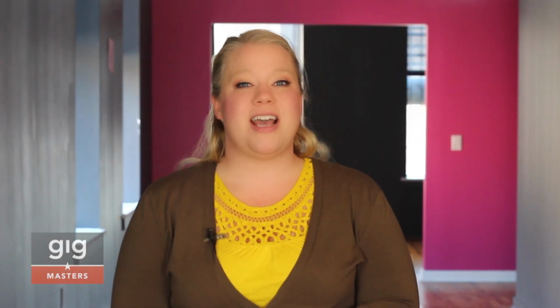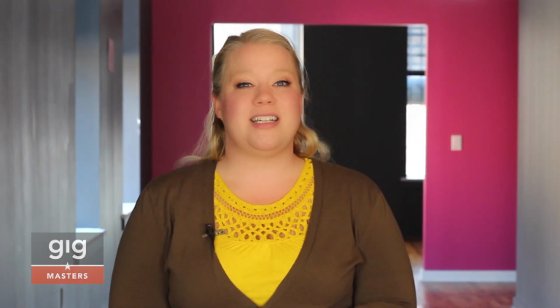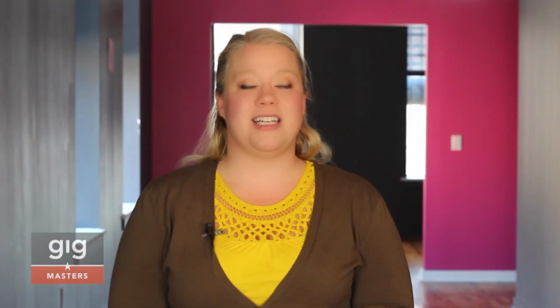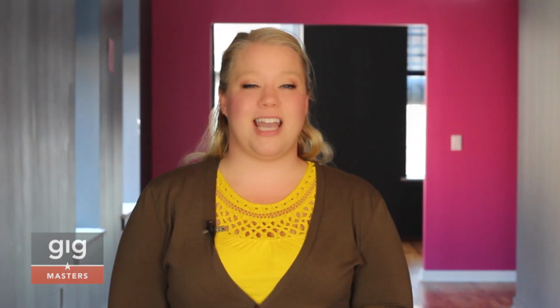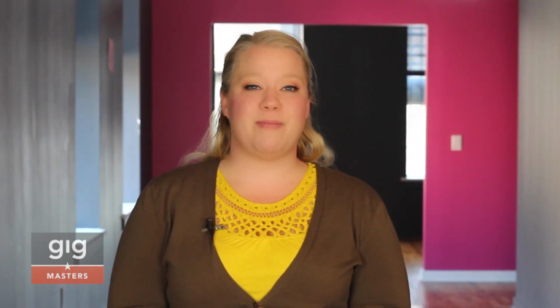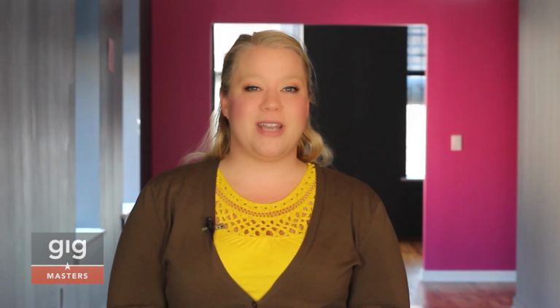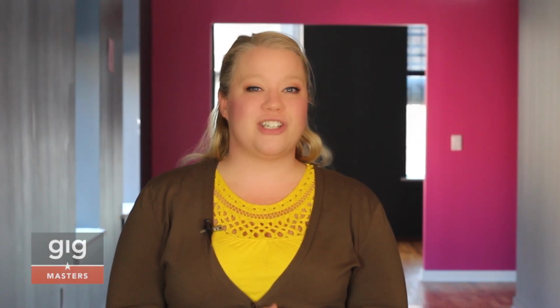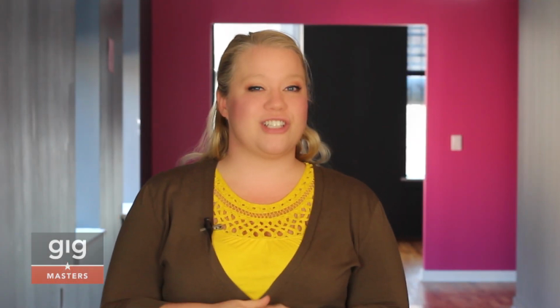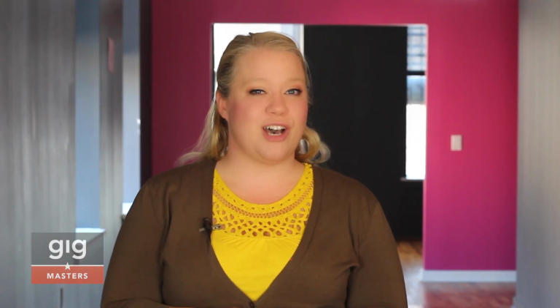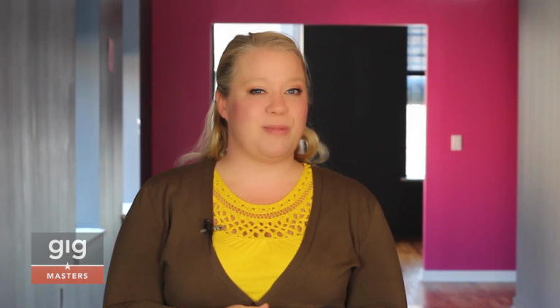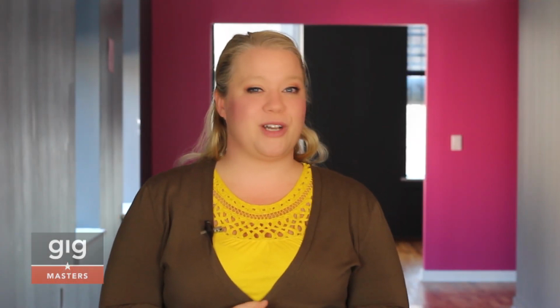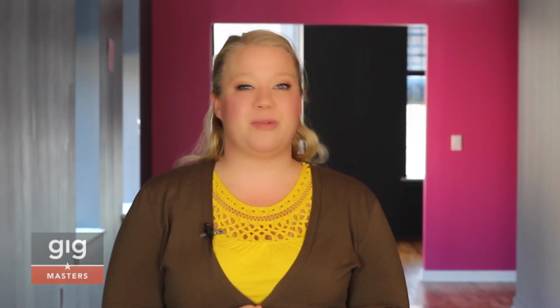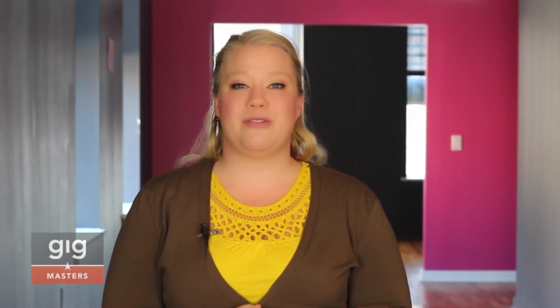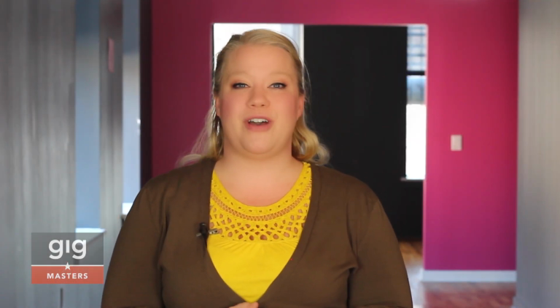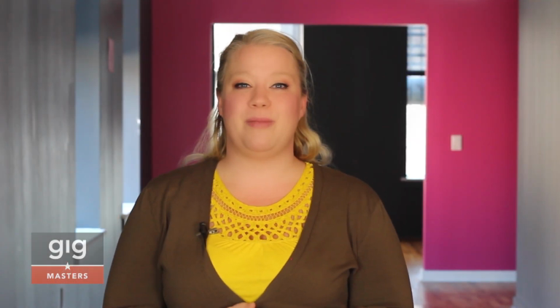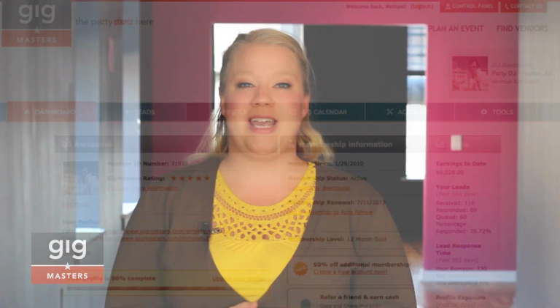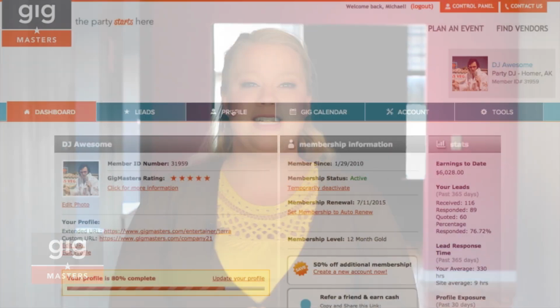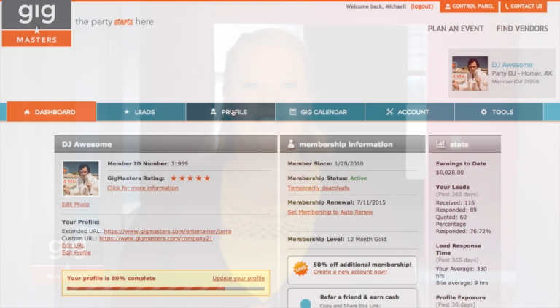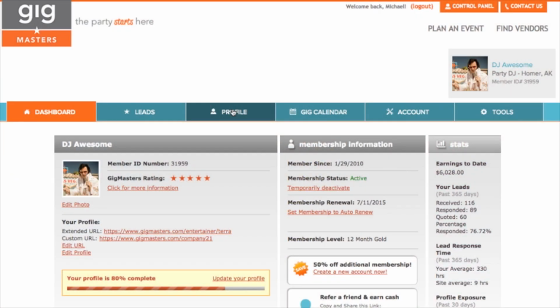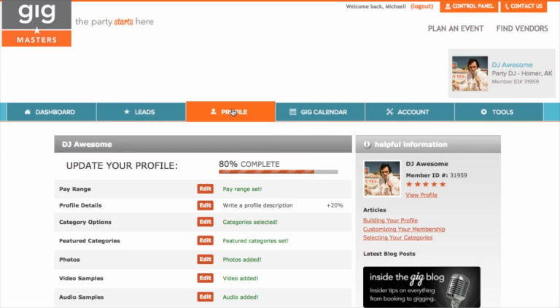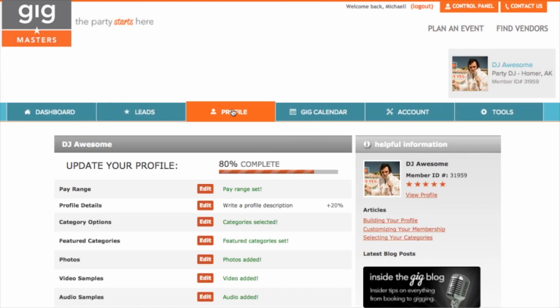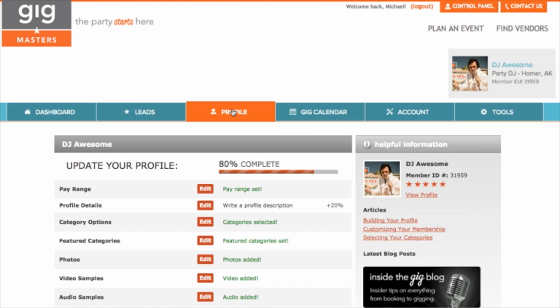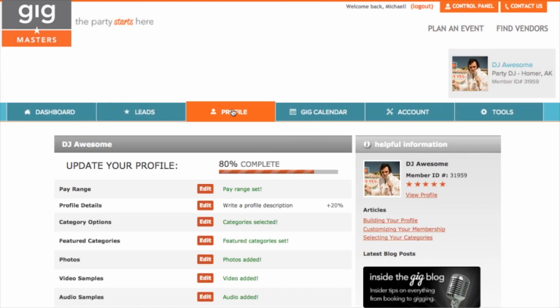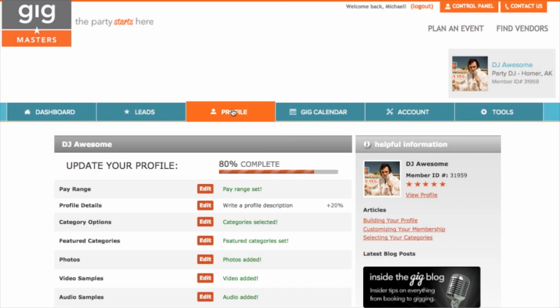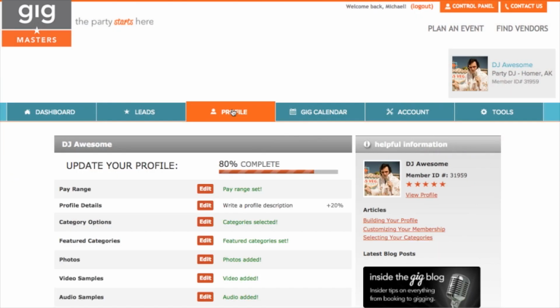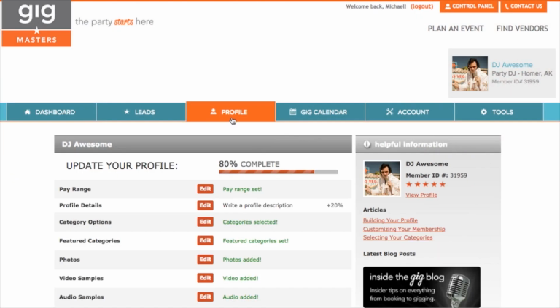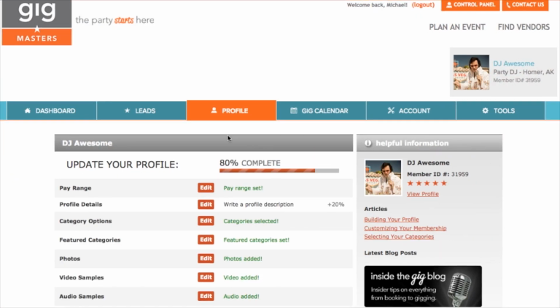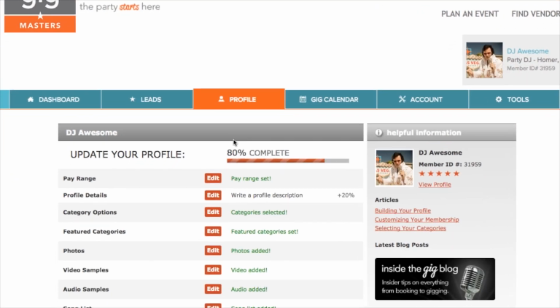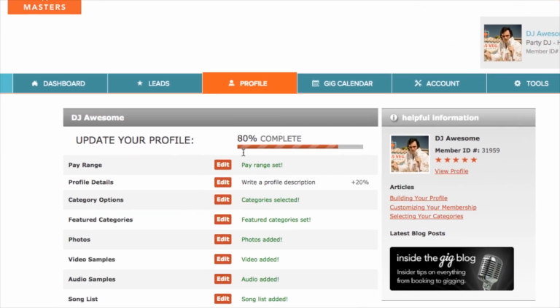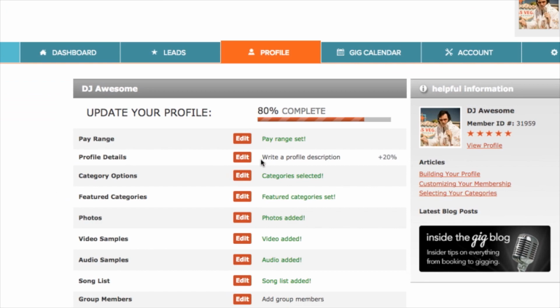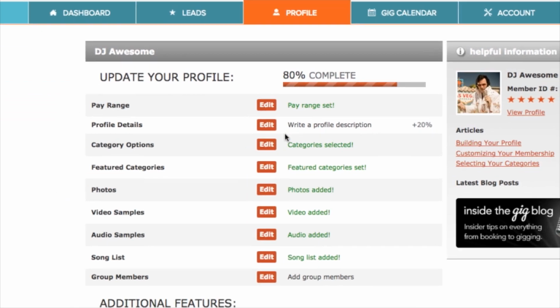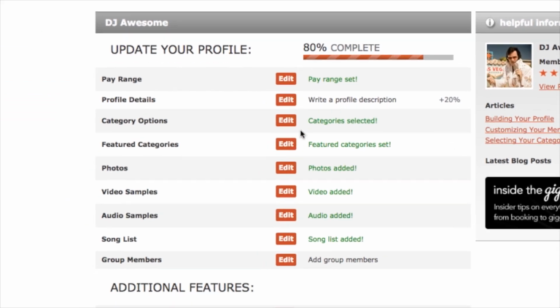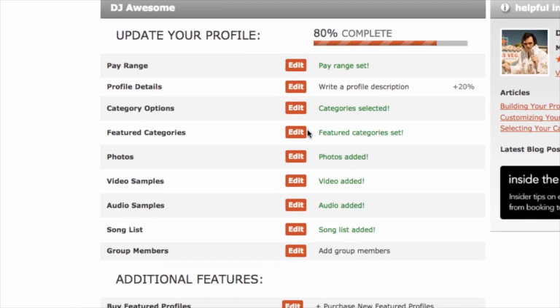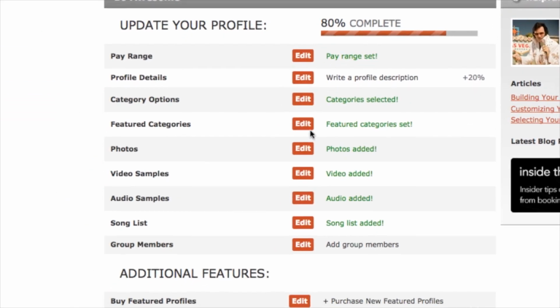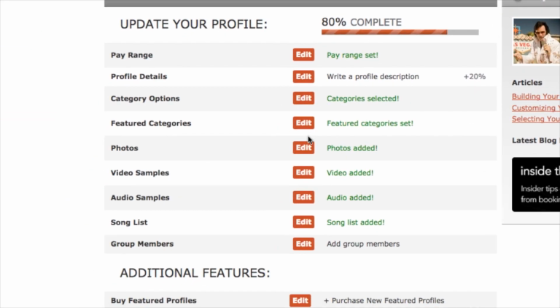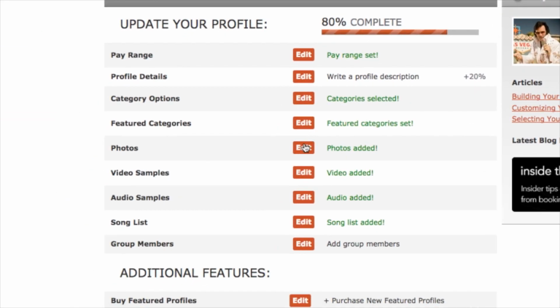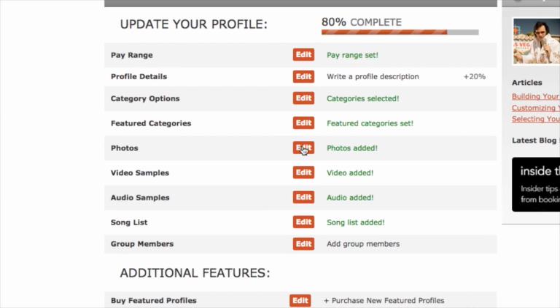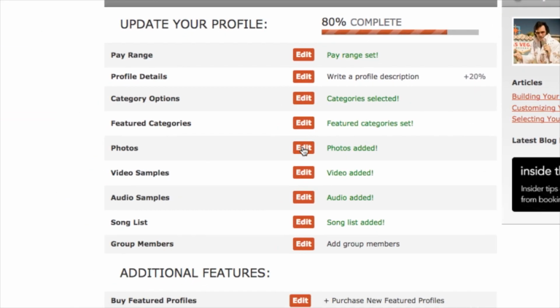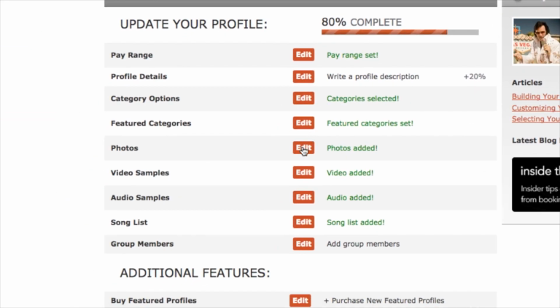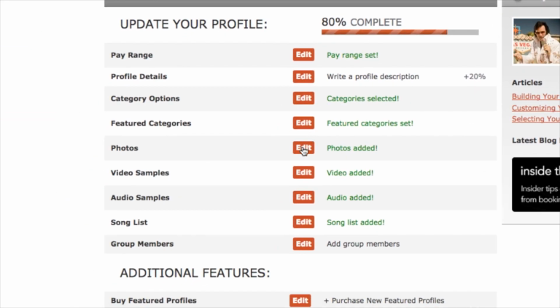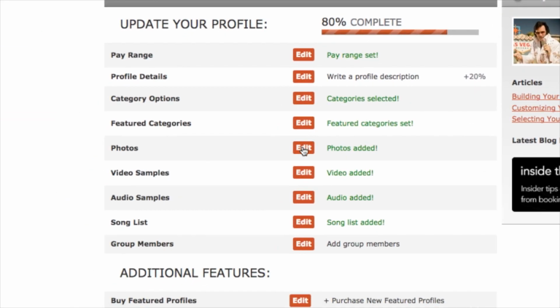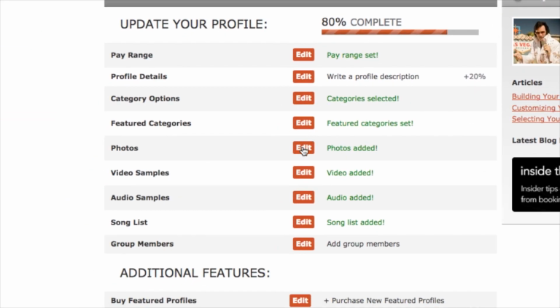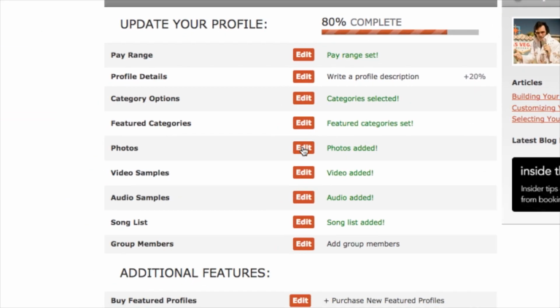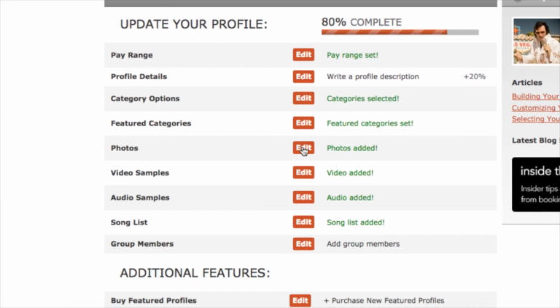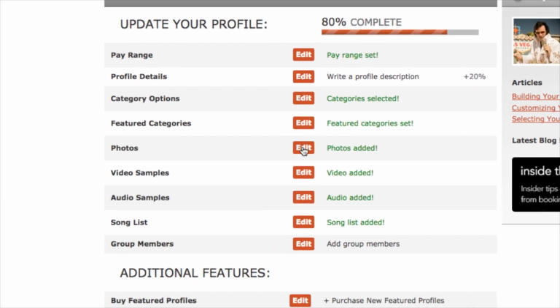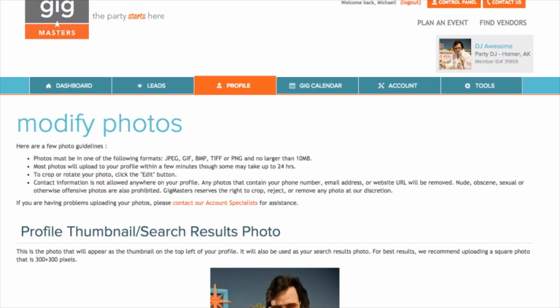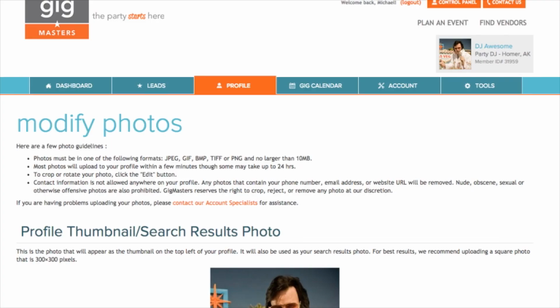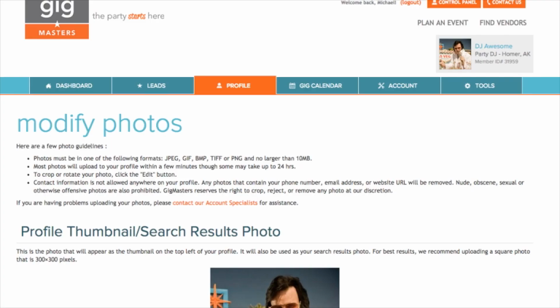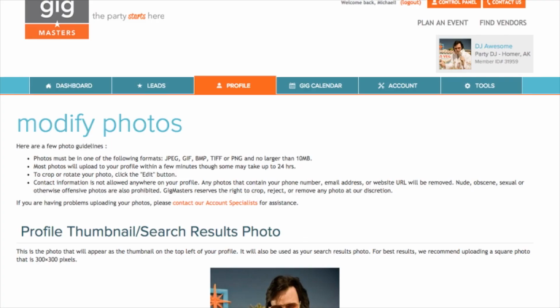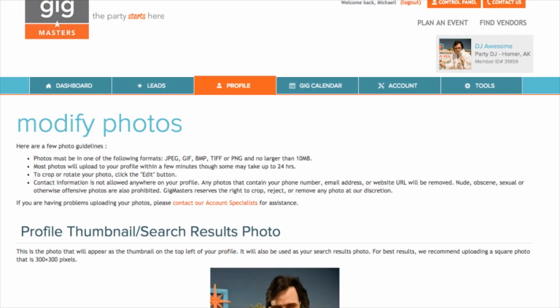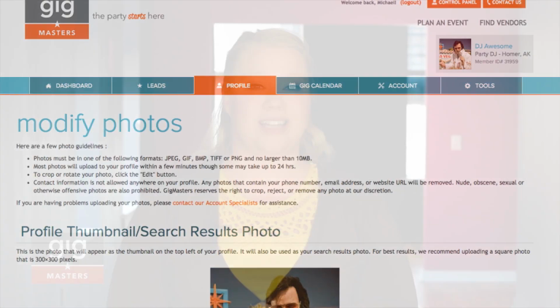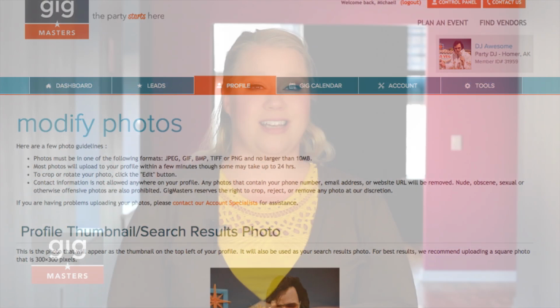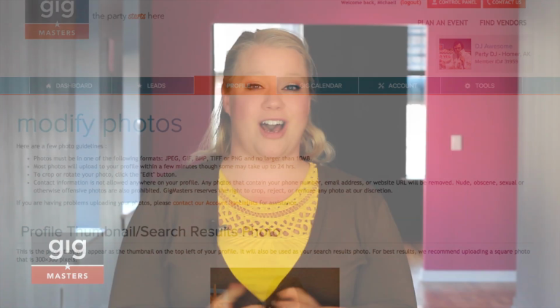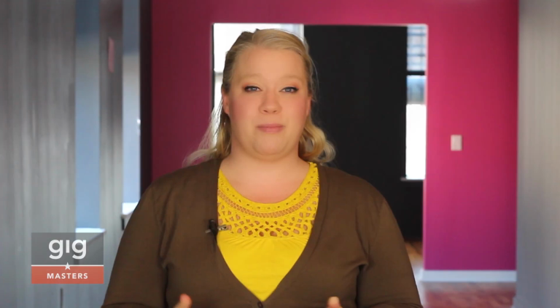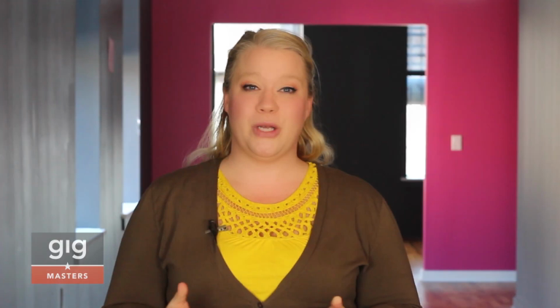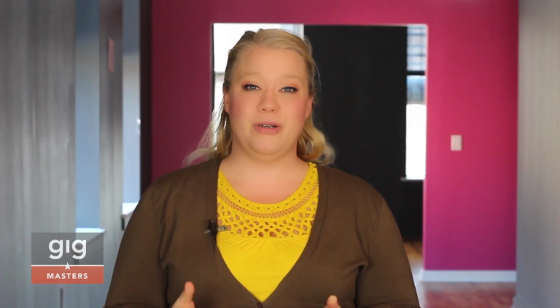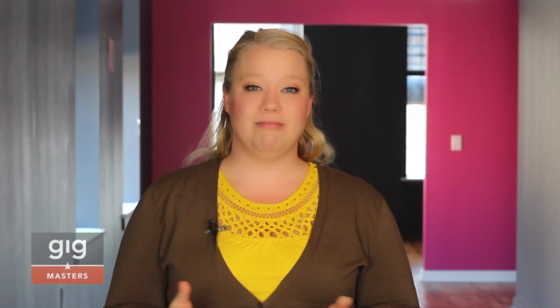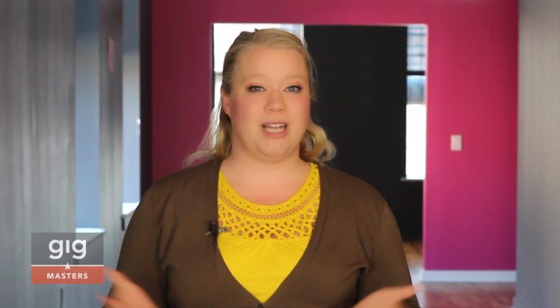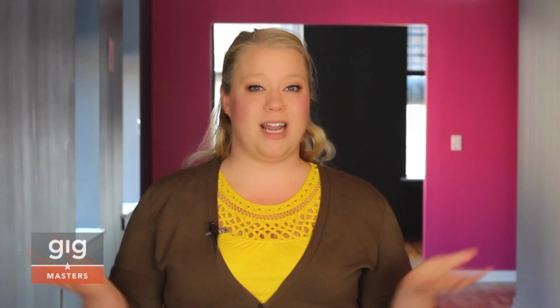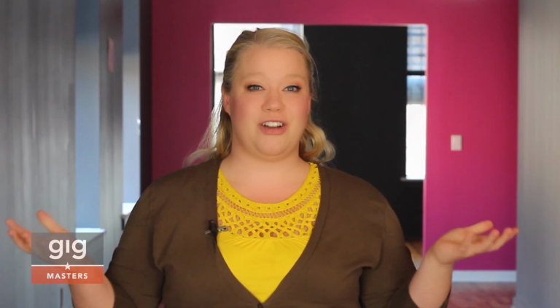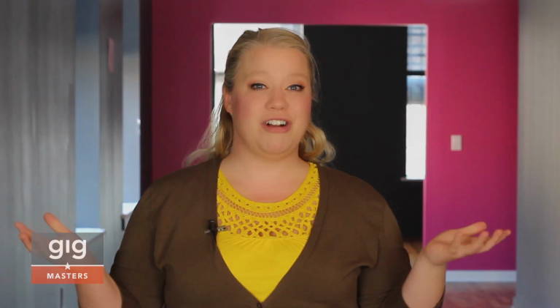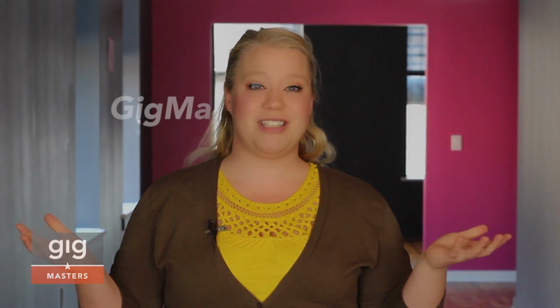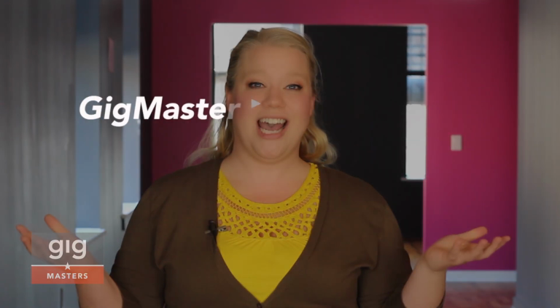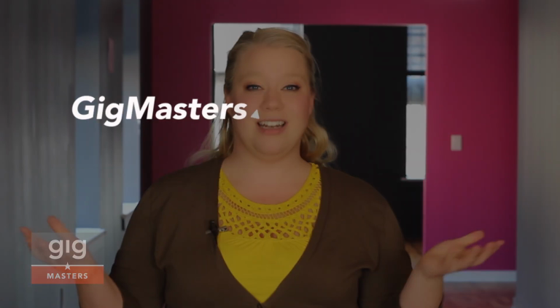To get pictures up on your profile page, just click on the profile tab, find the edit button next to photos, click upload, and you're all set.